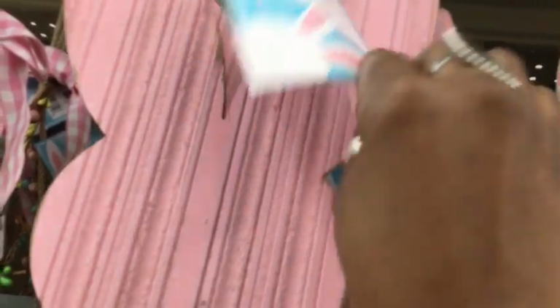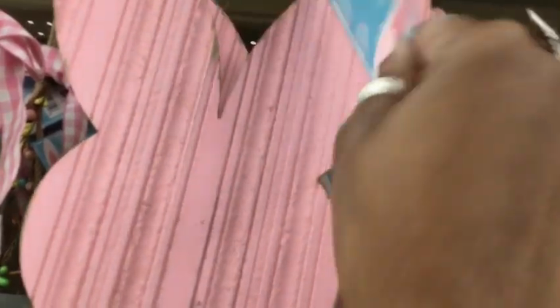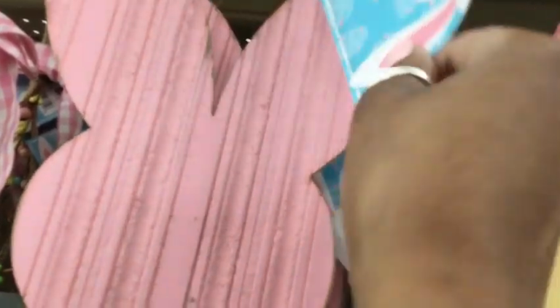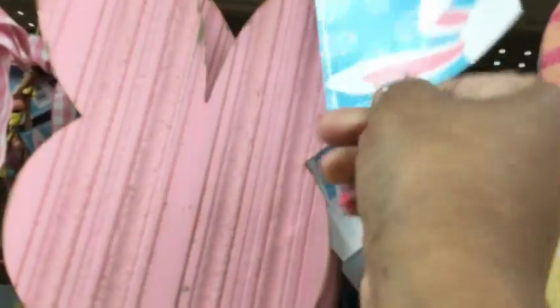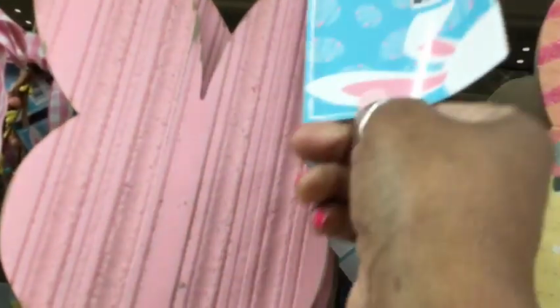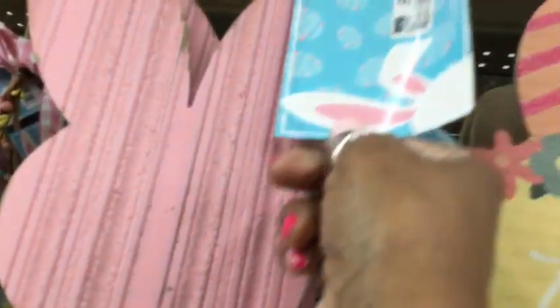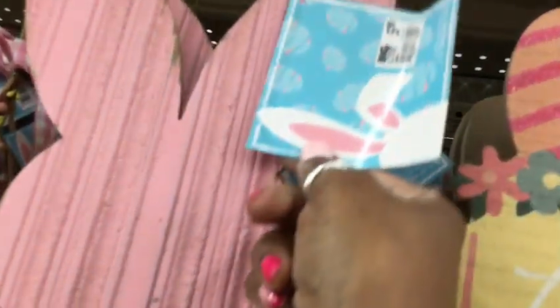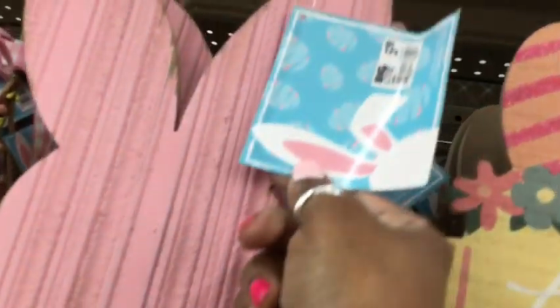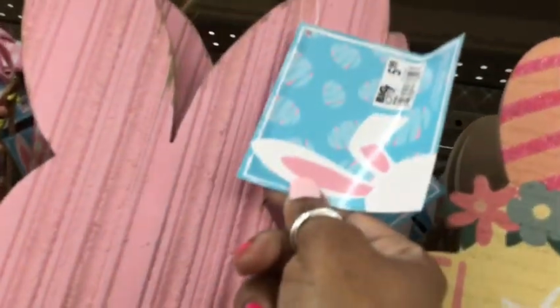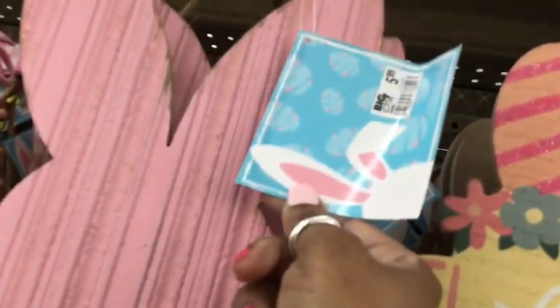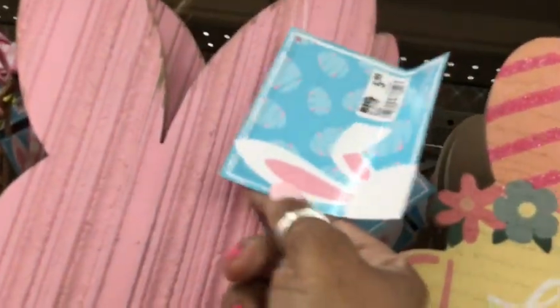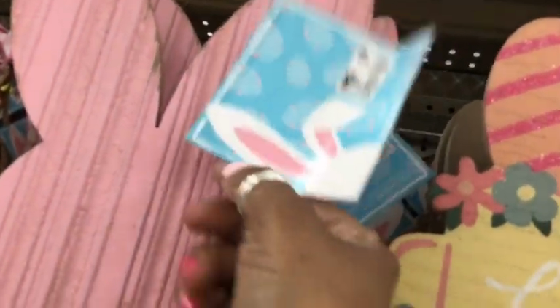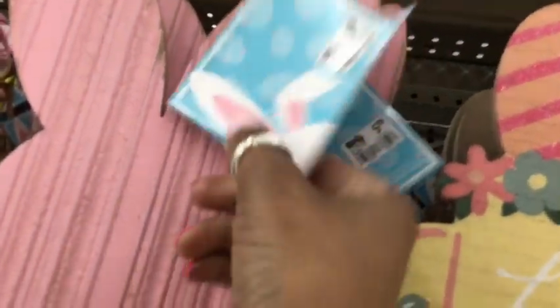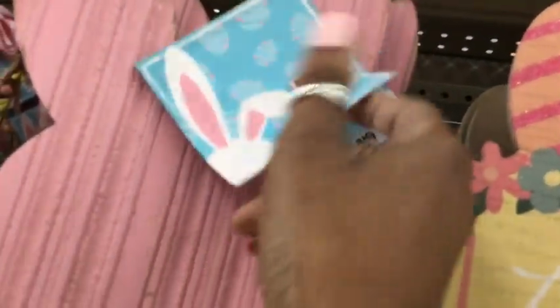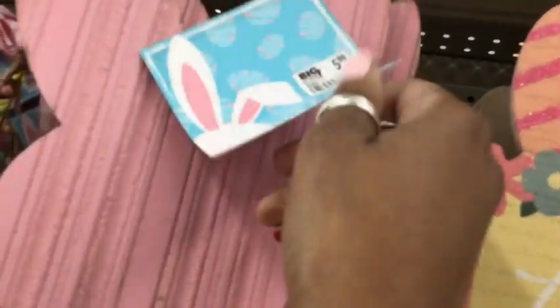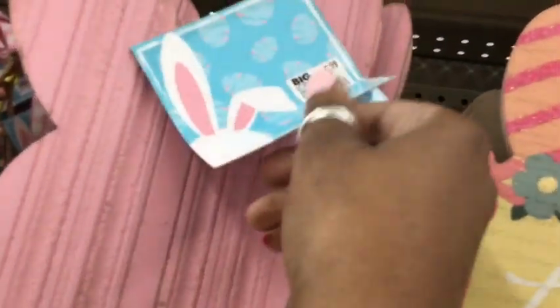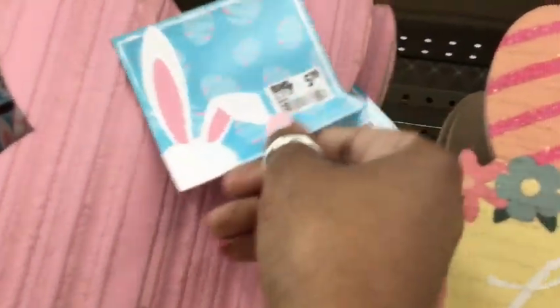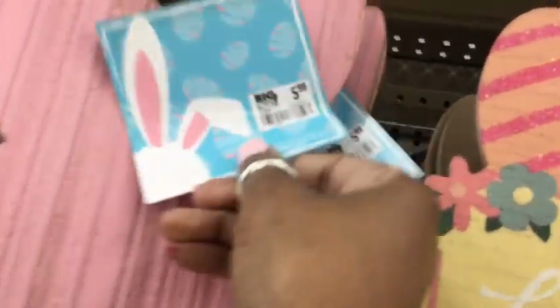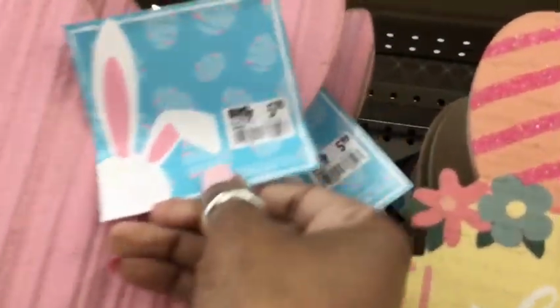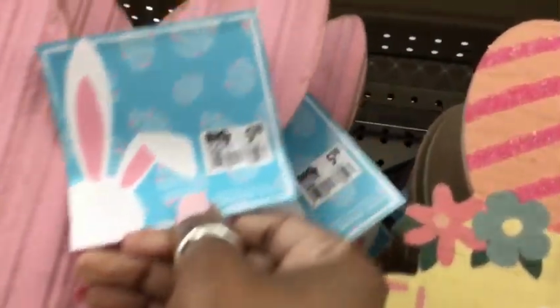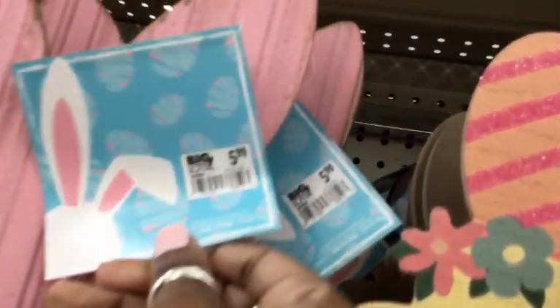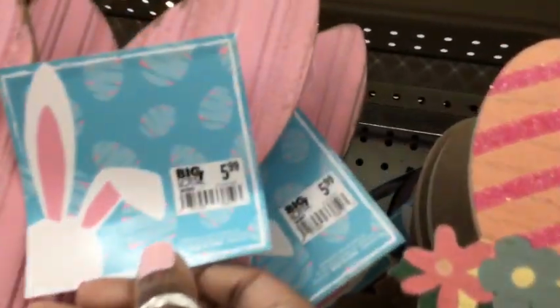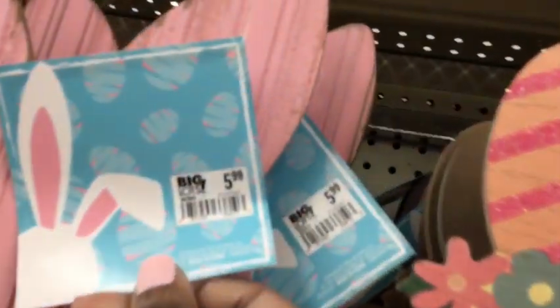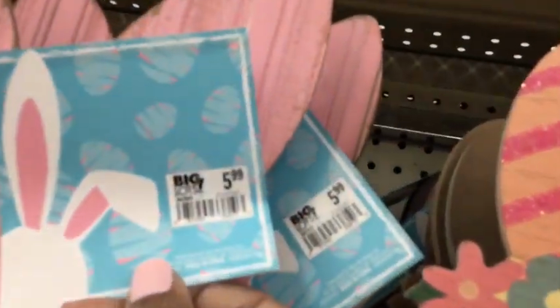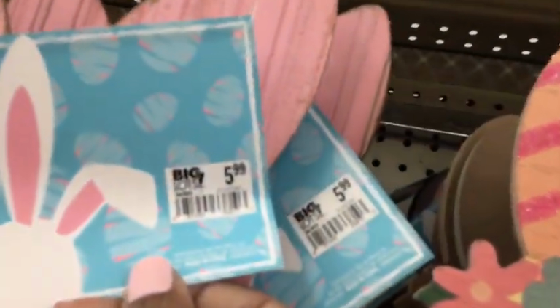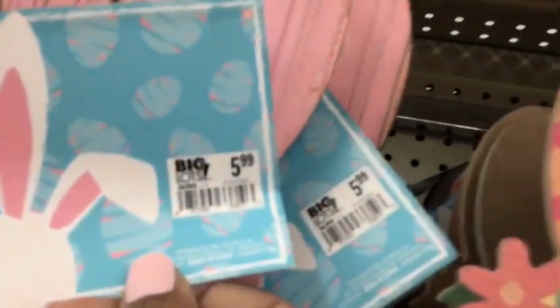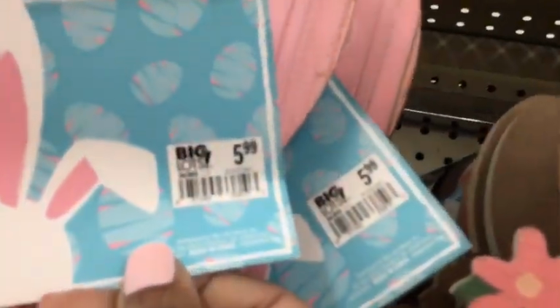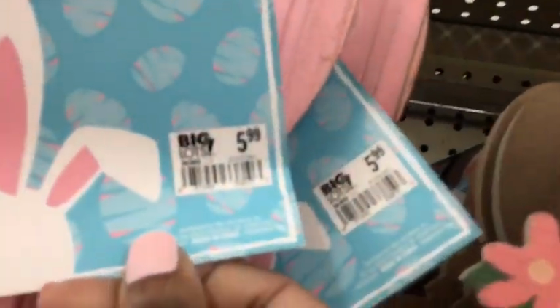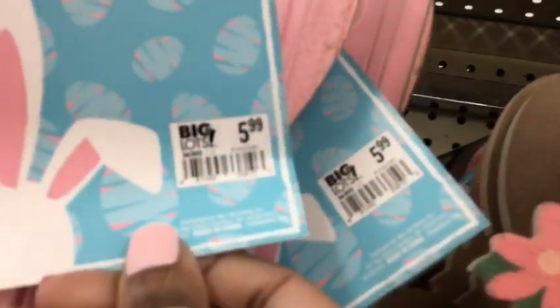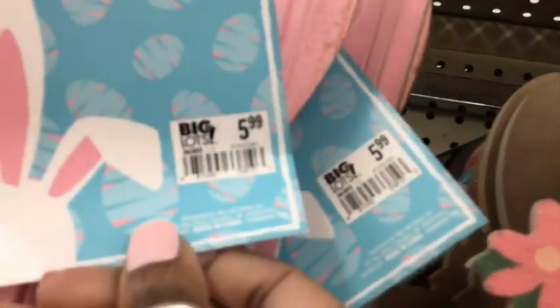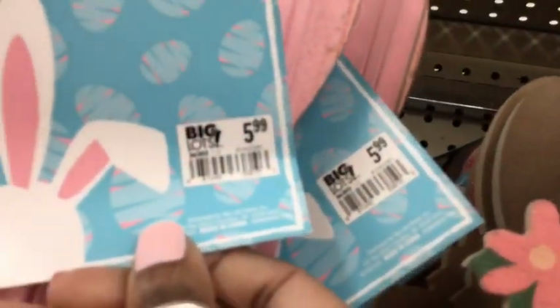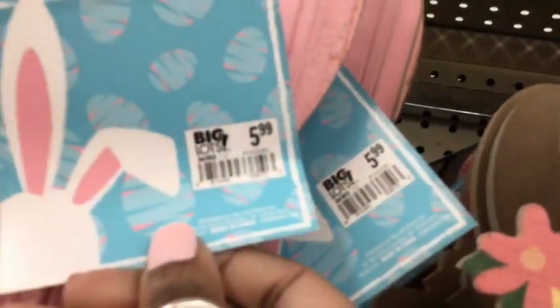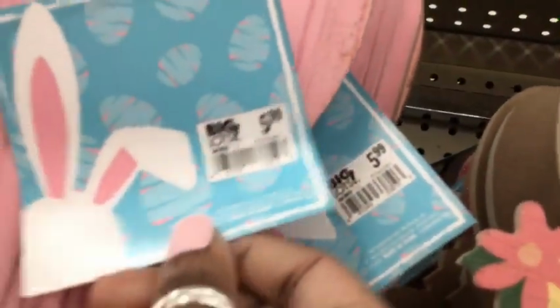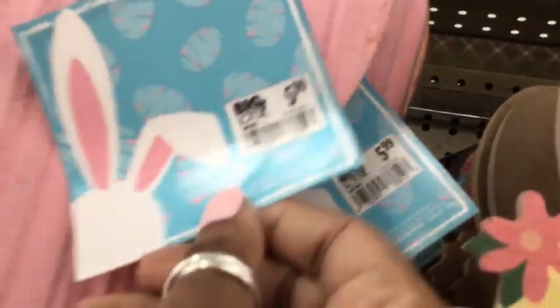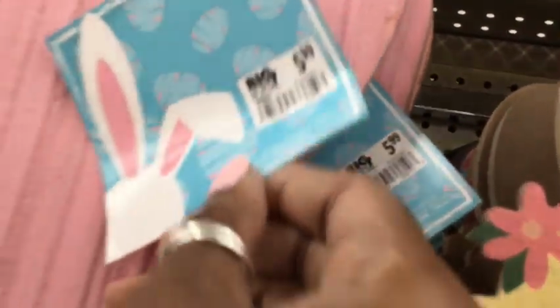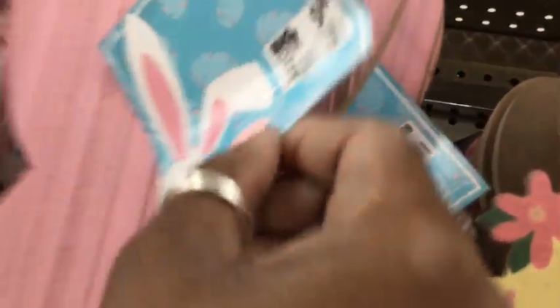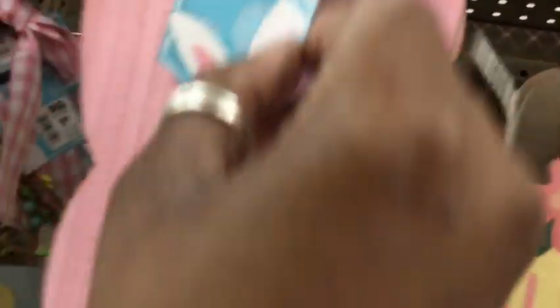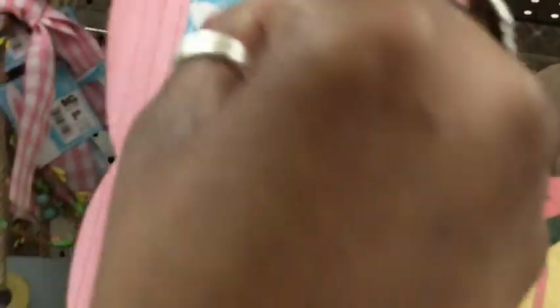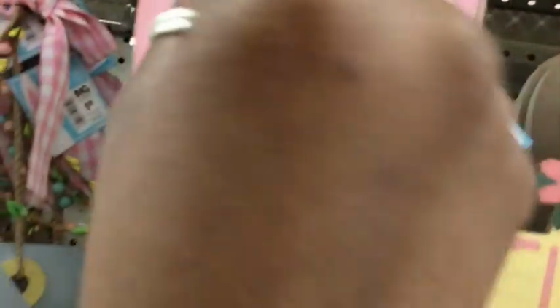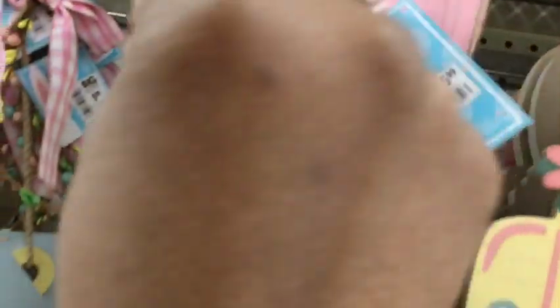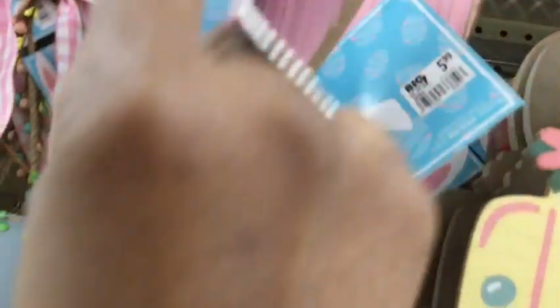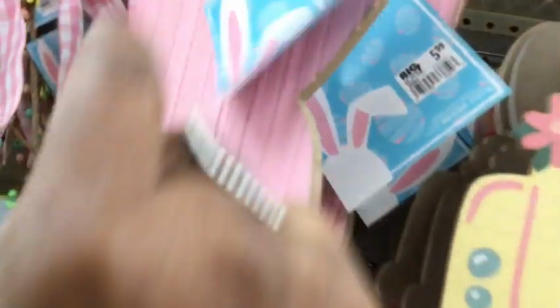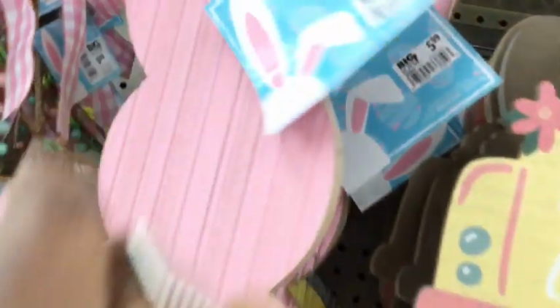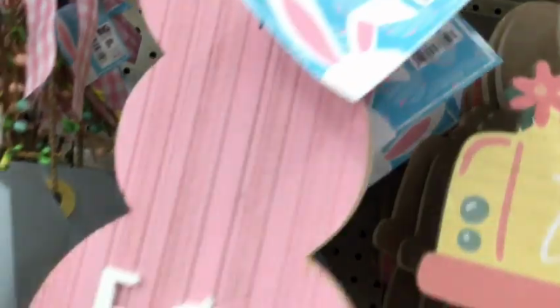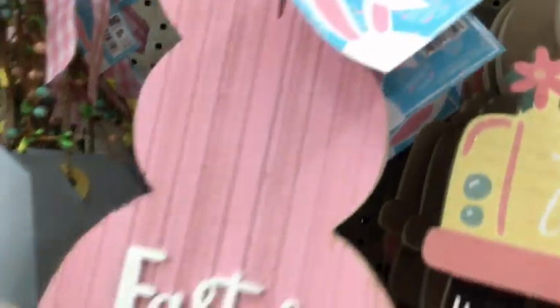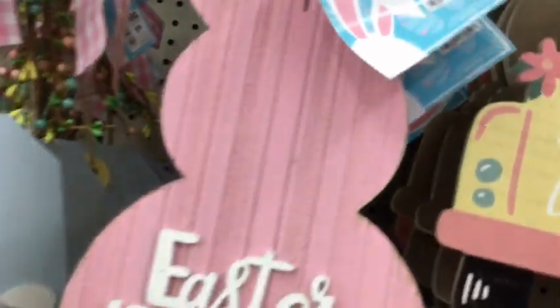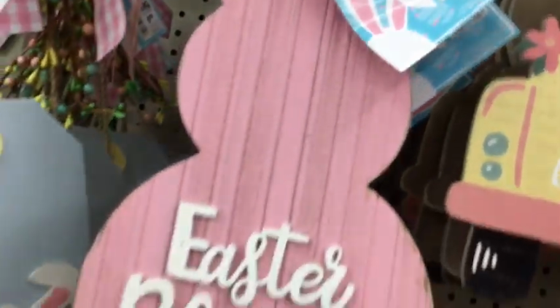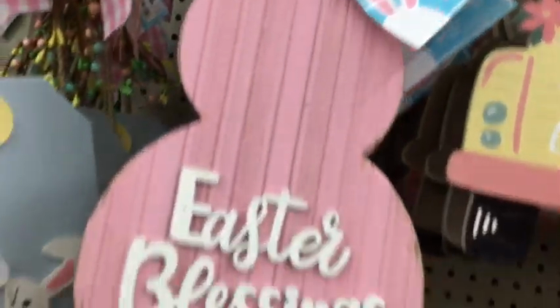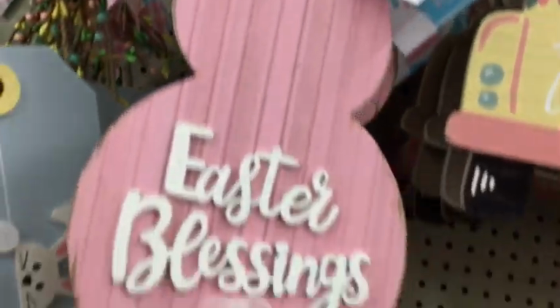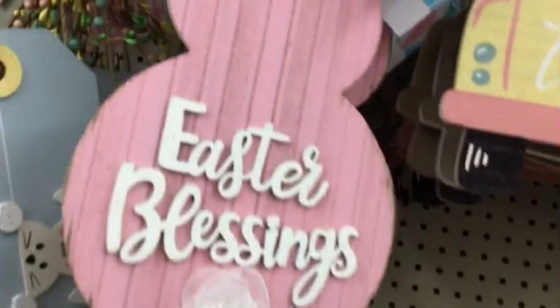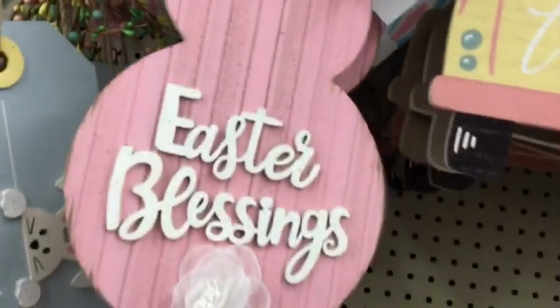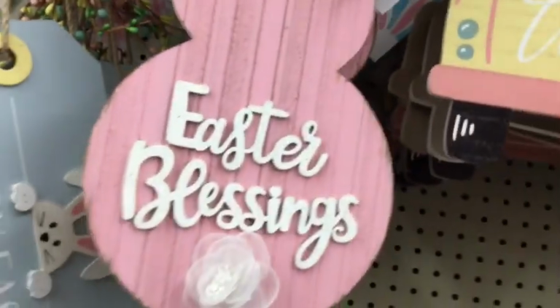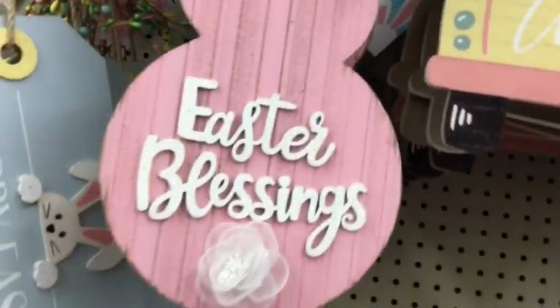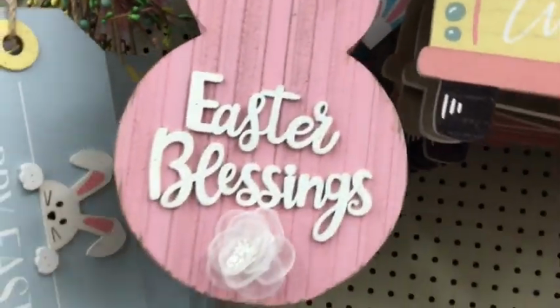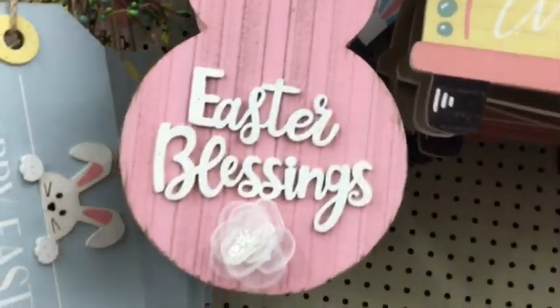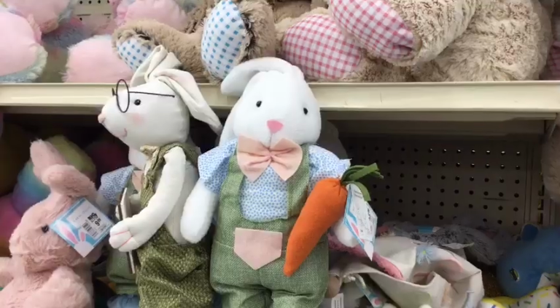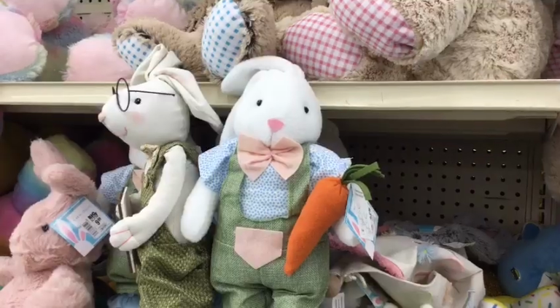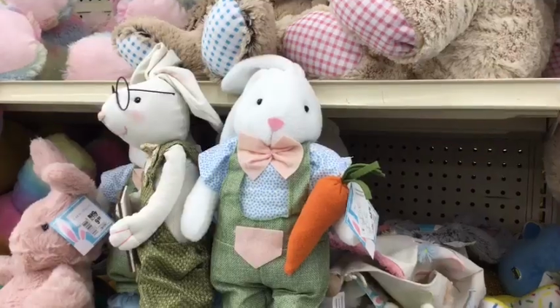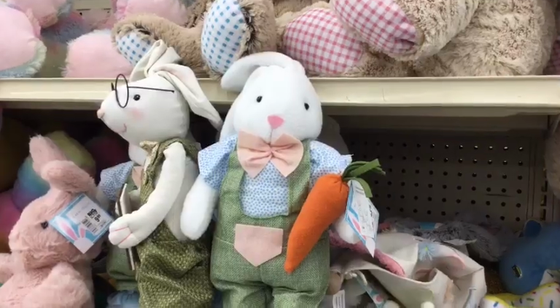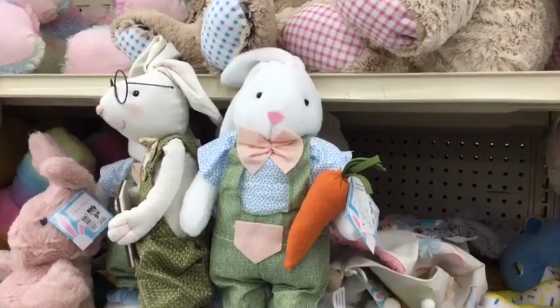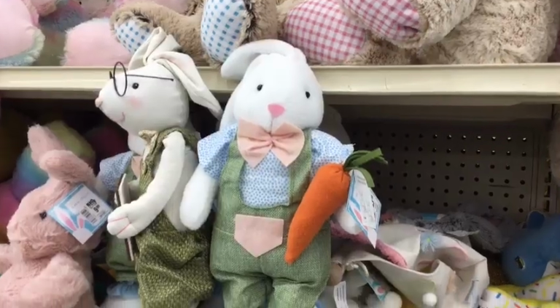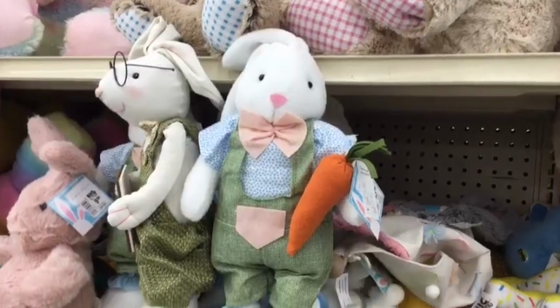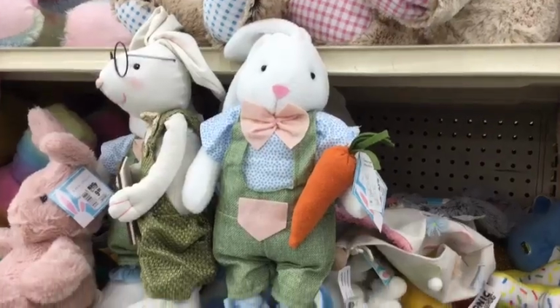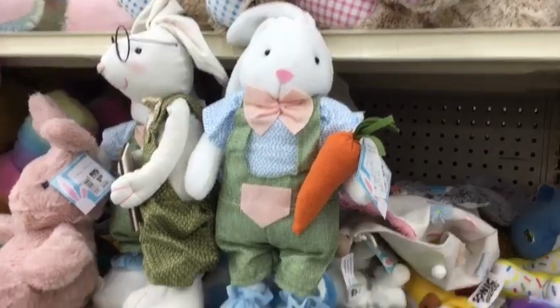This bunny sign was a nice size. However, you can find something similar at your local Dollar Tree for only $3.